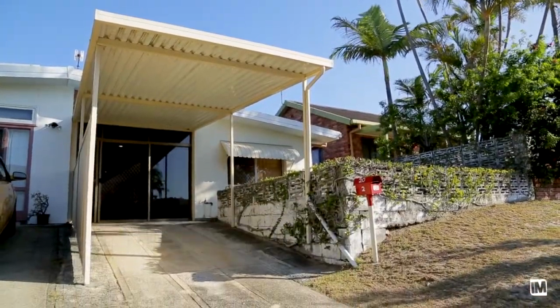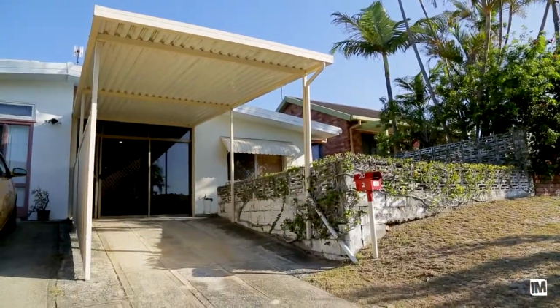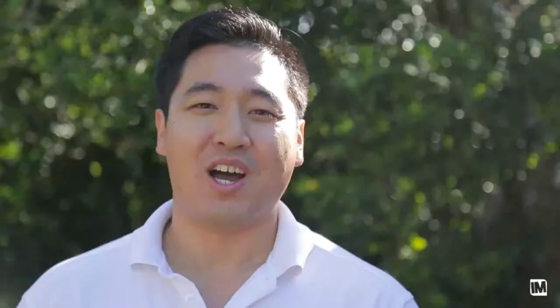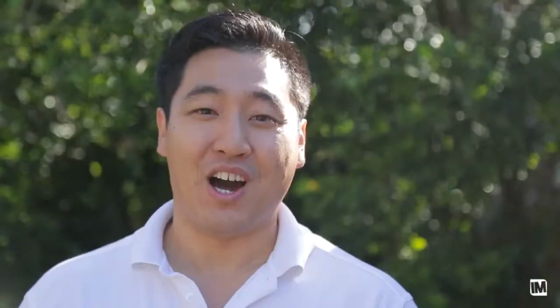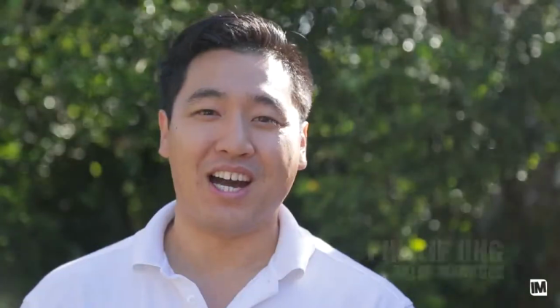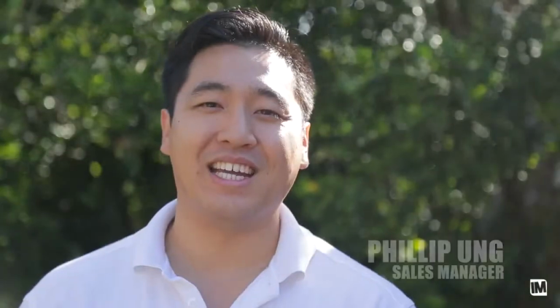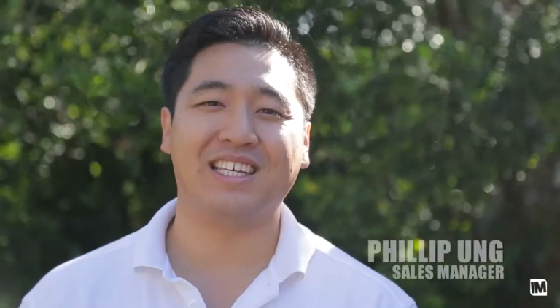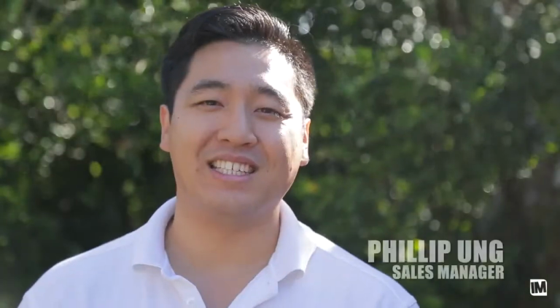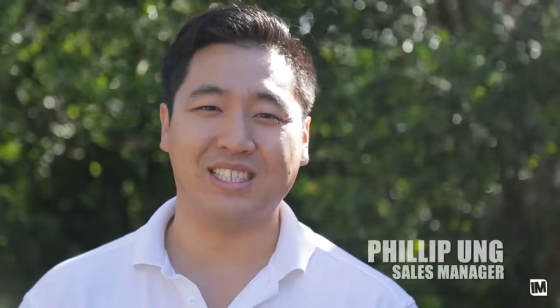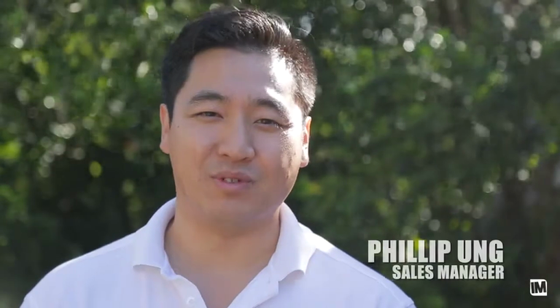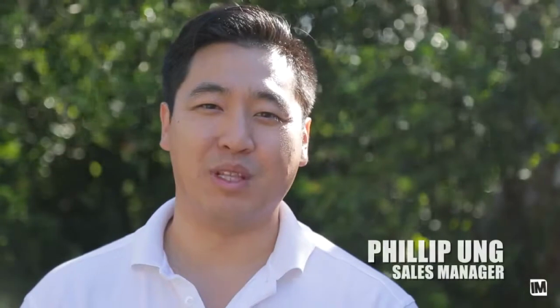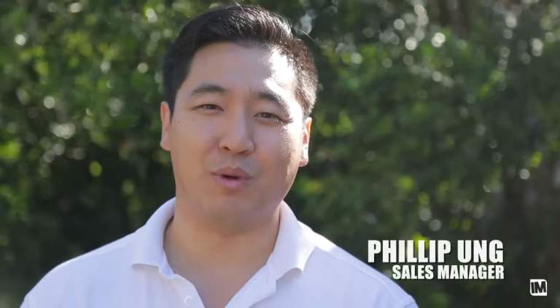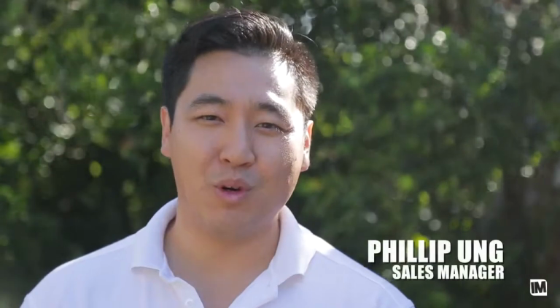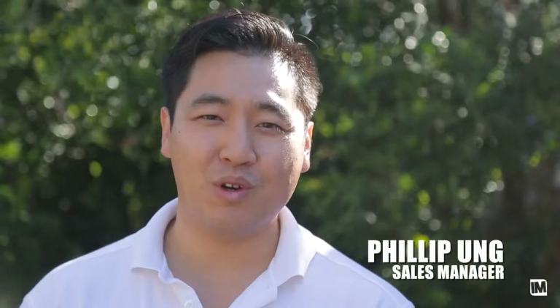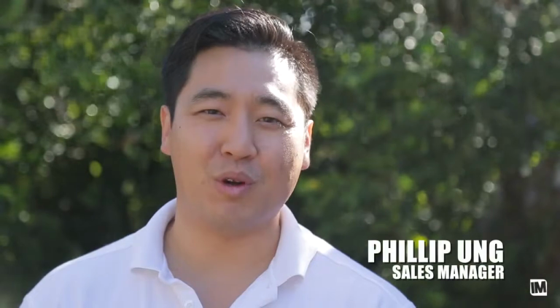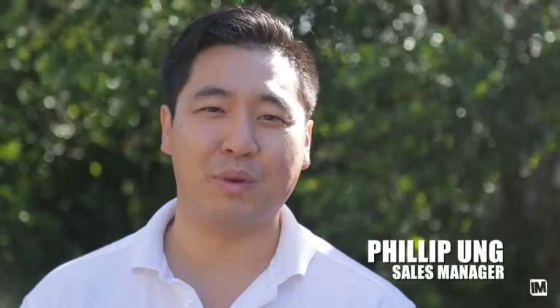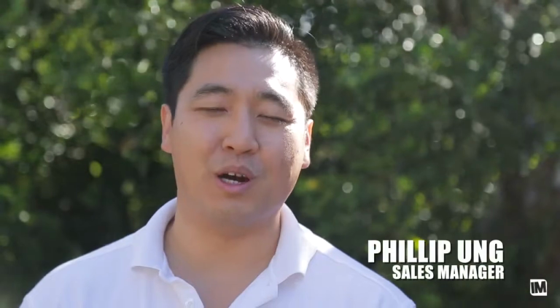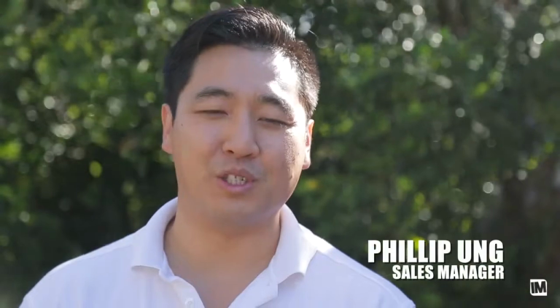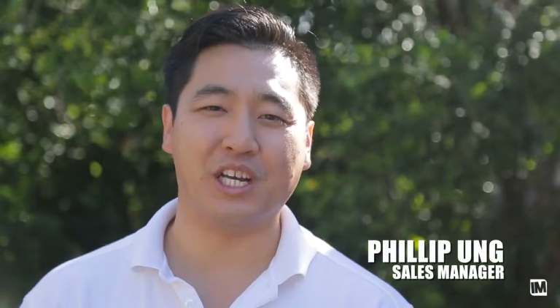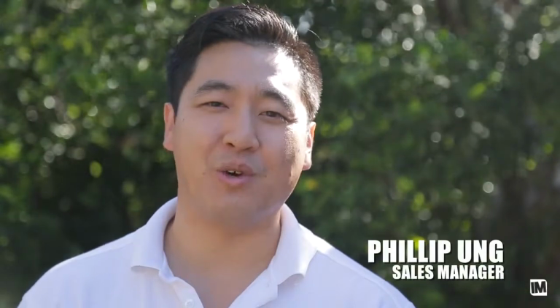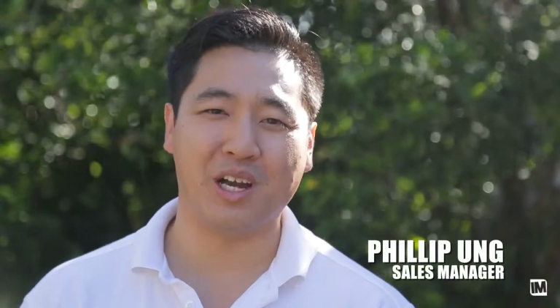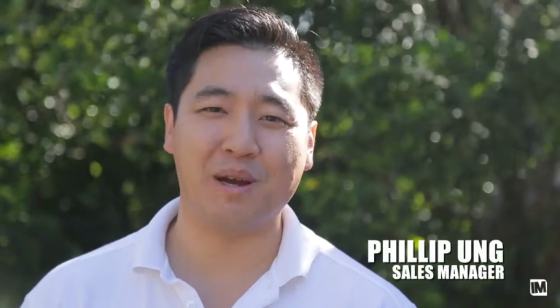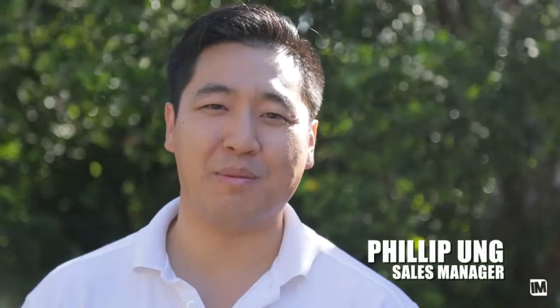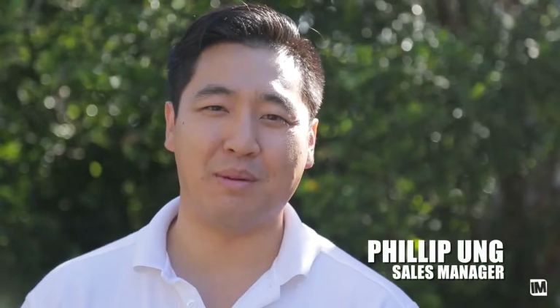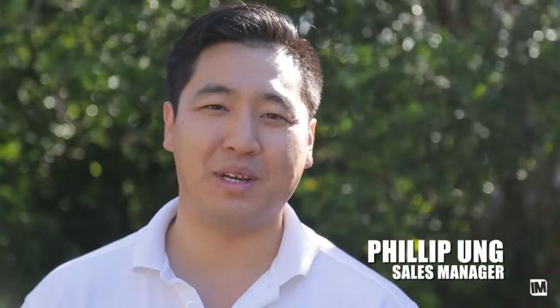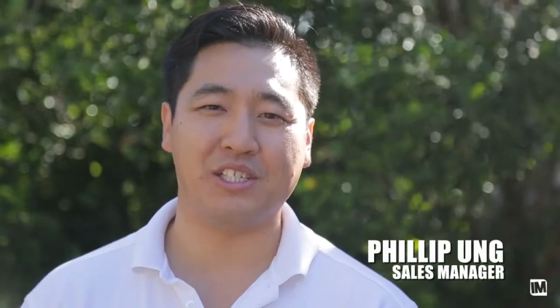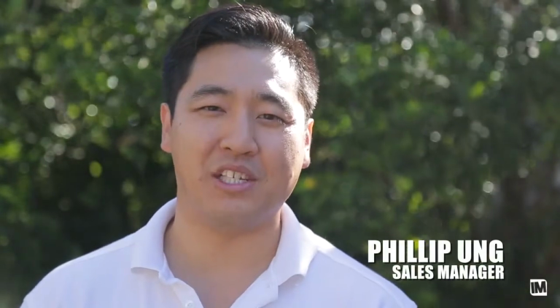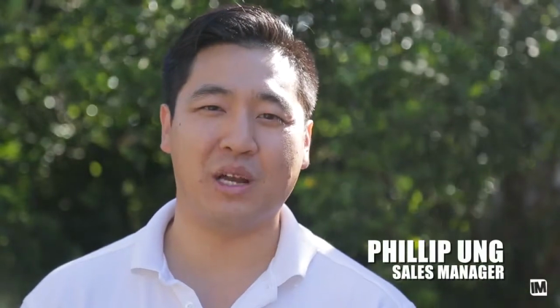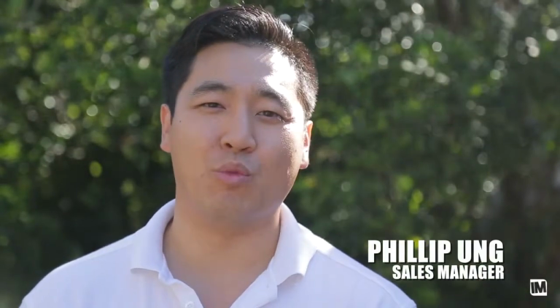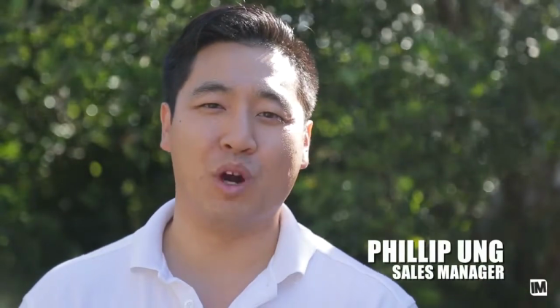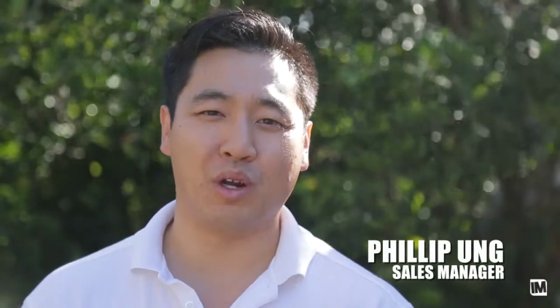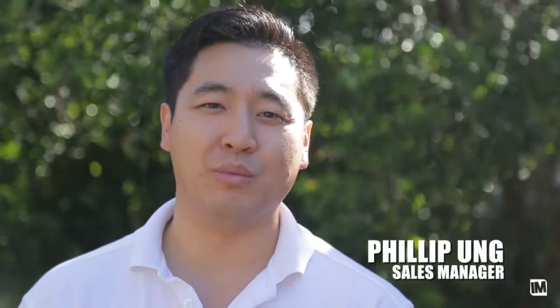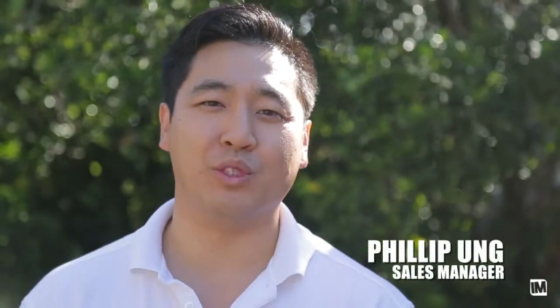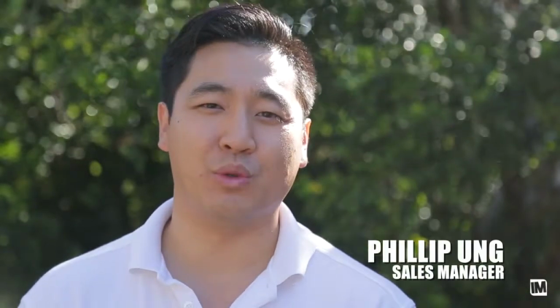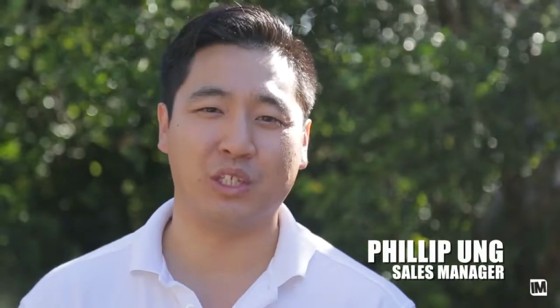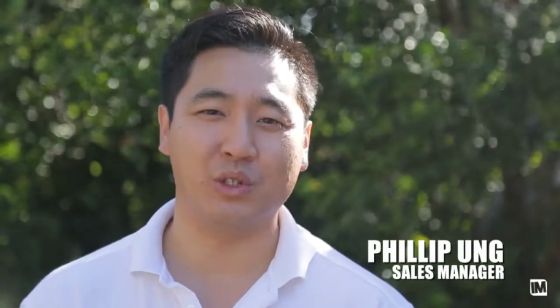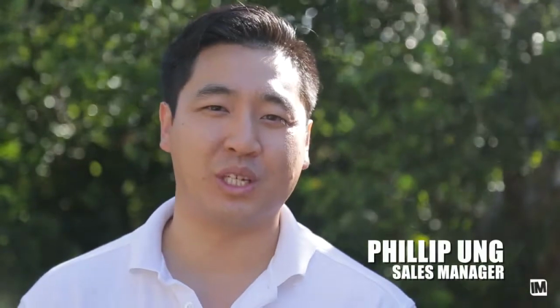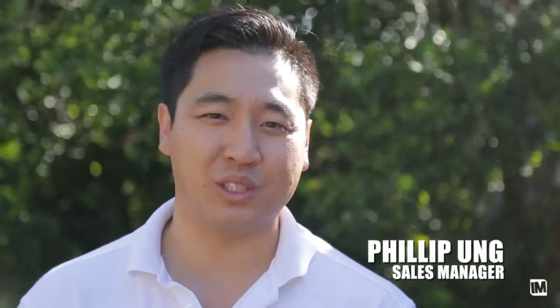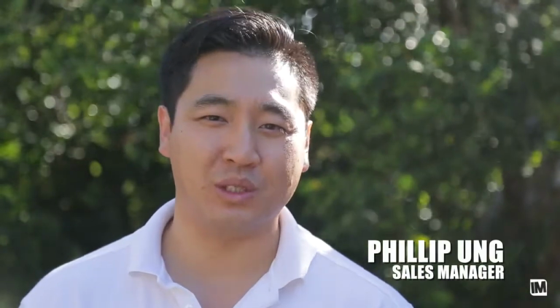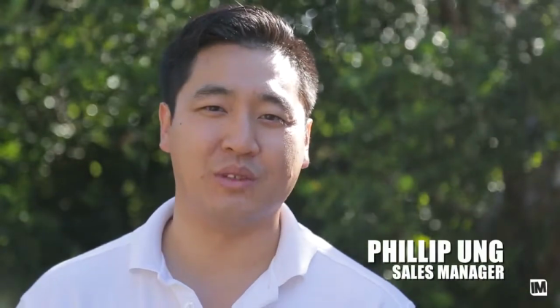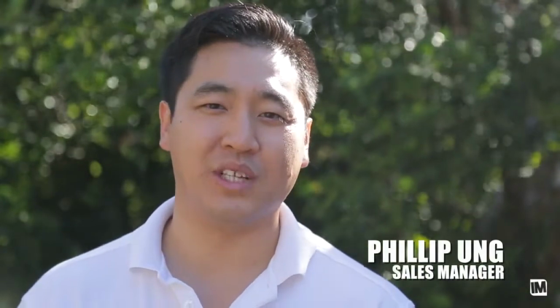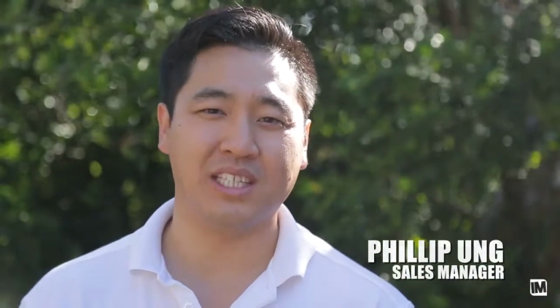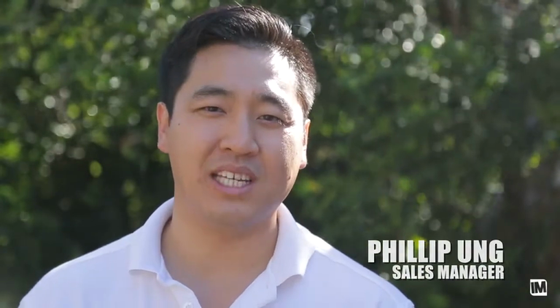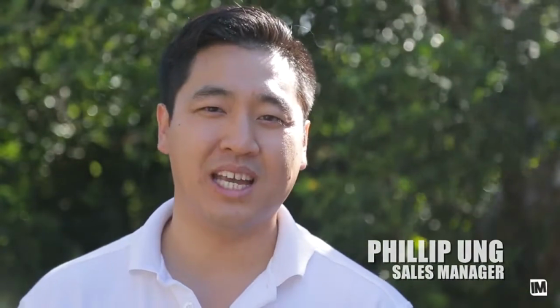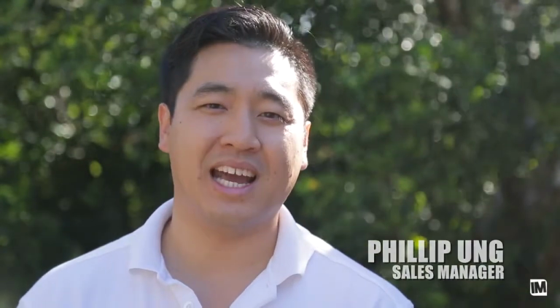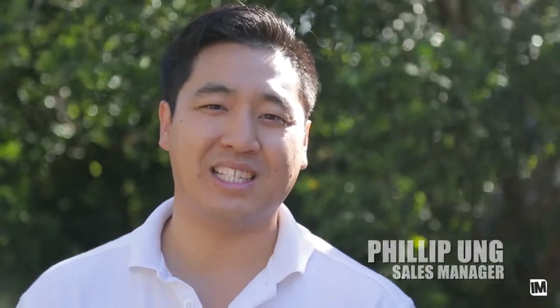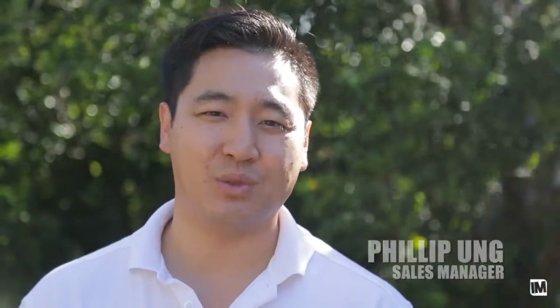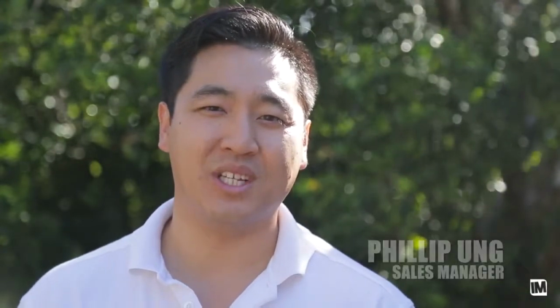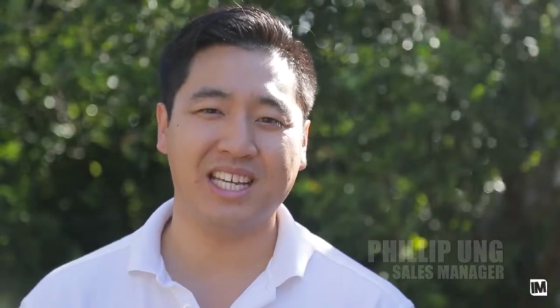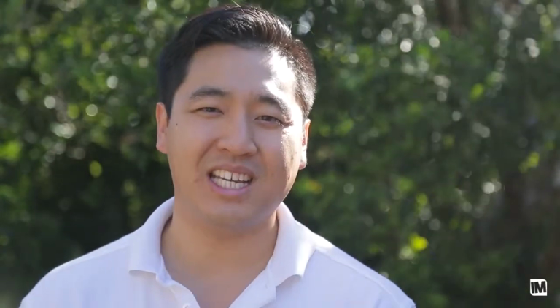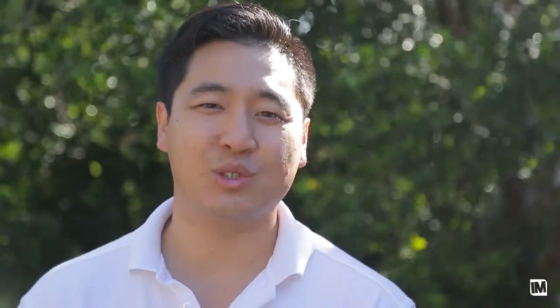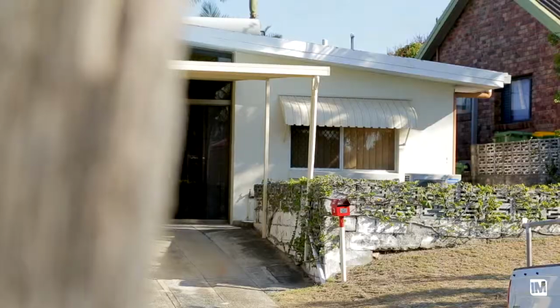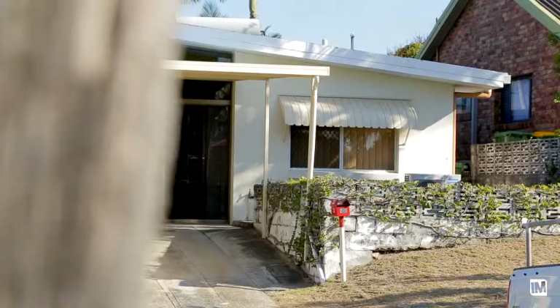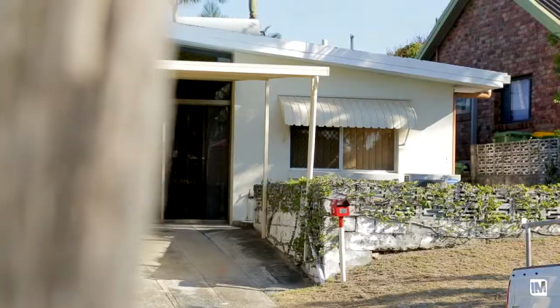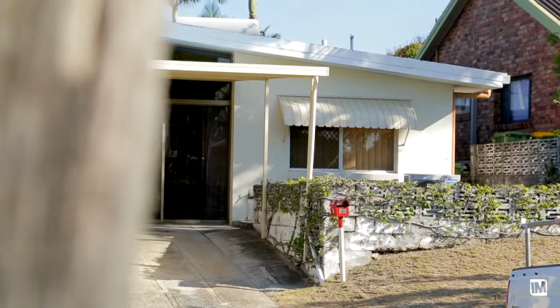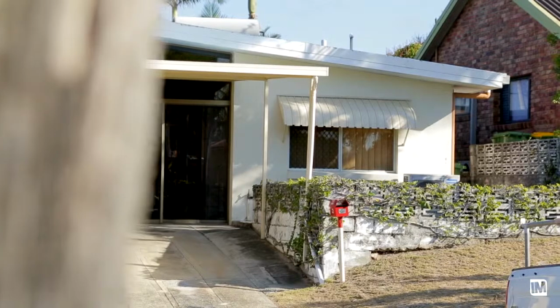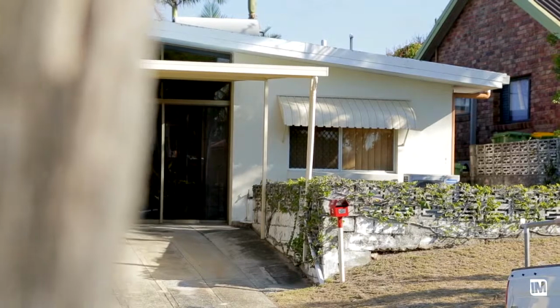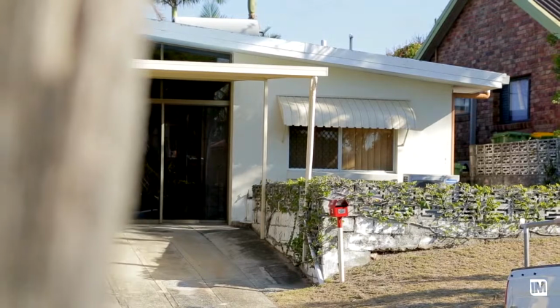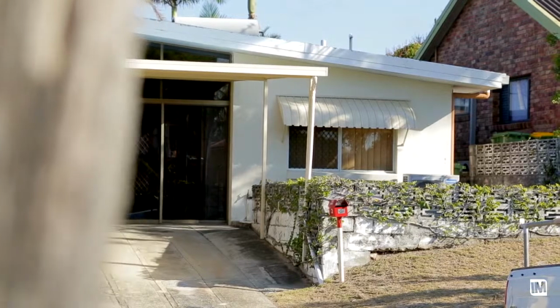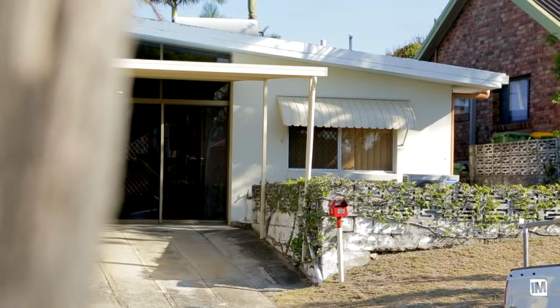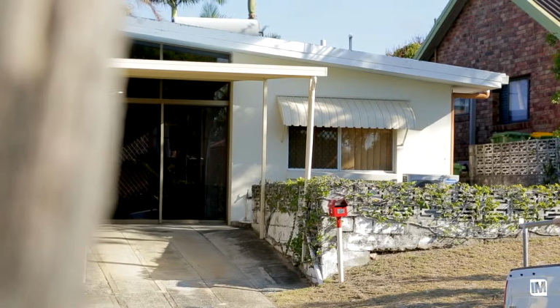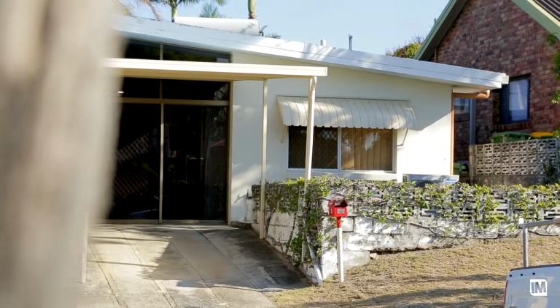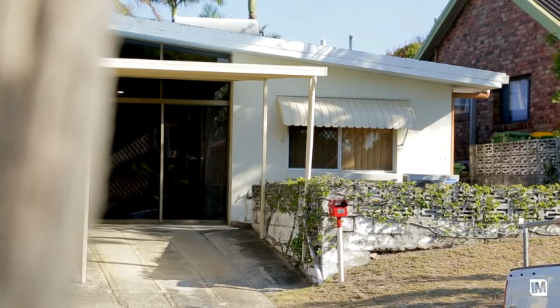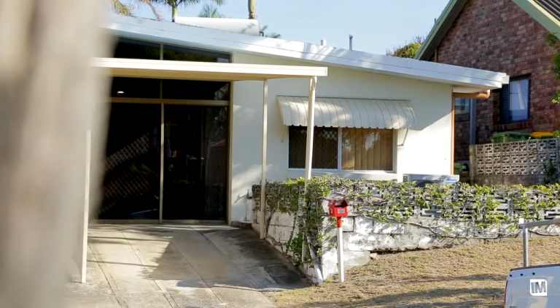Hi, this is Phillip Ung from LJ Hooker Palm Beach, and welcome to our new exclusive listing at 2/20 26th Avenue, Palm Beach.